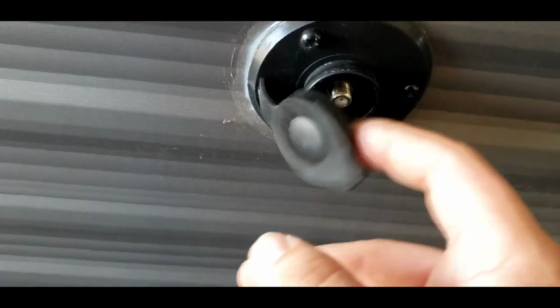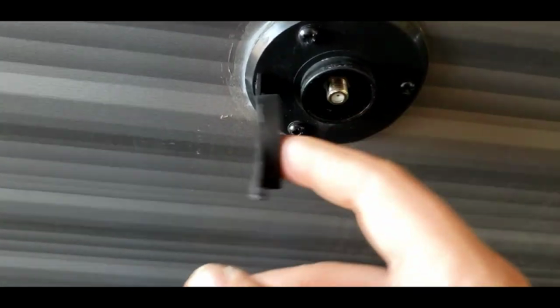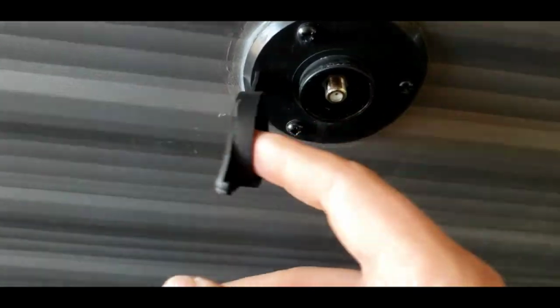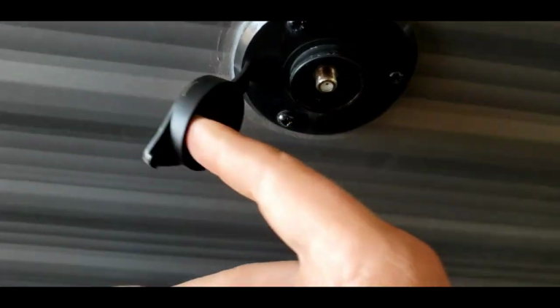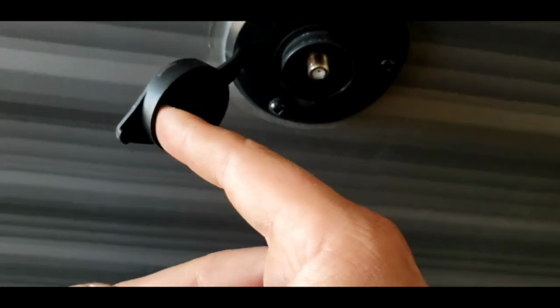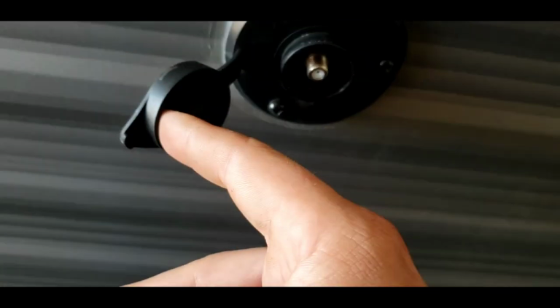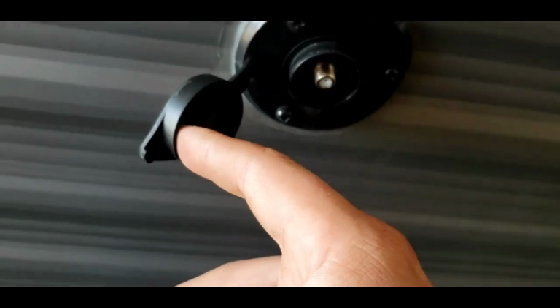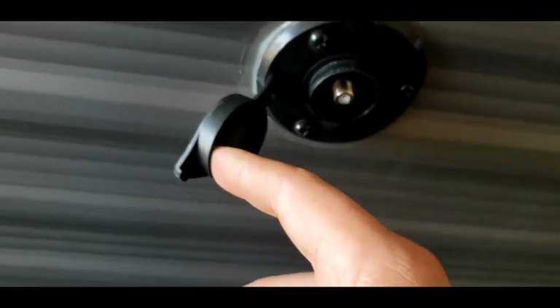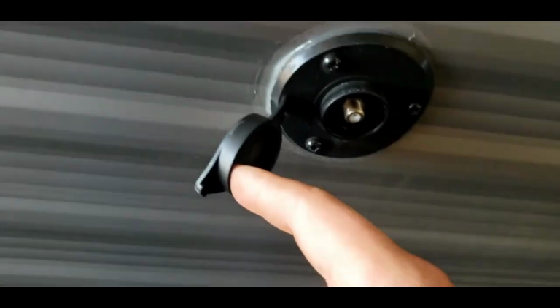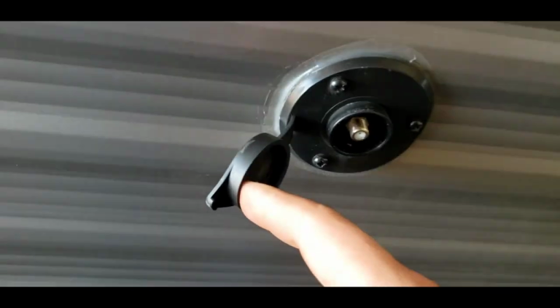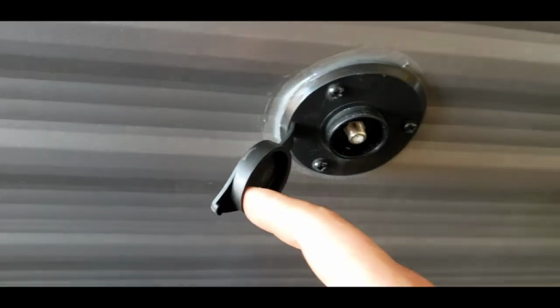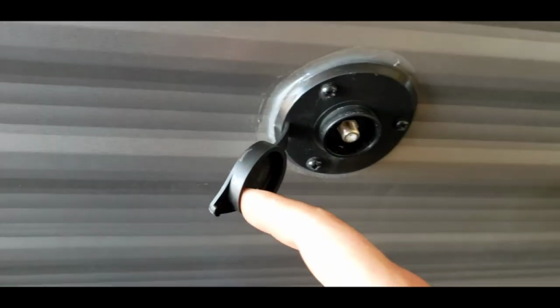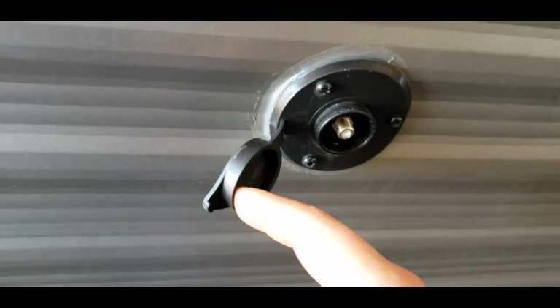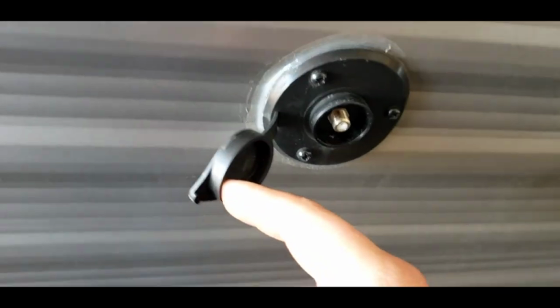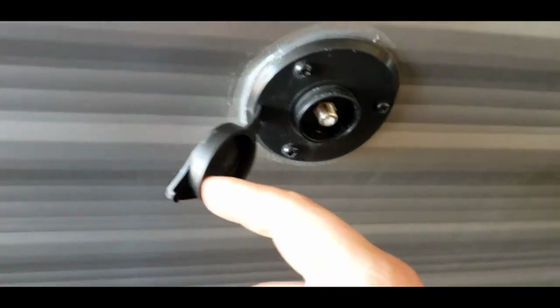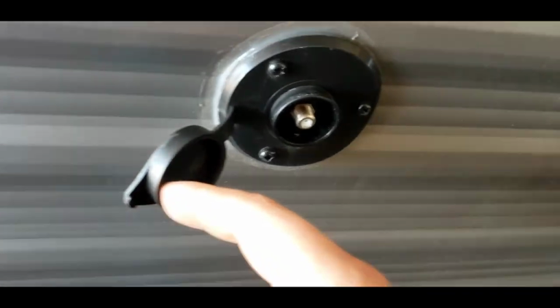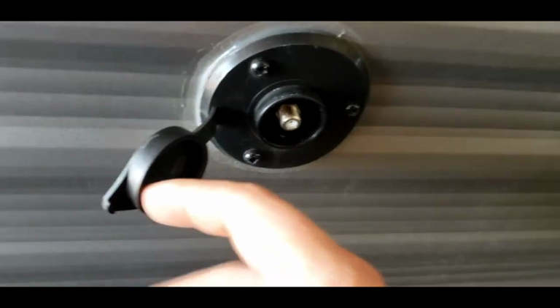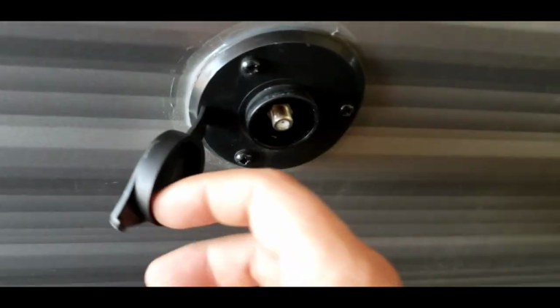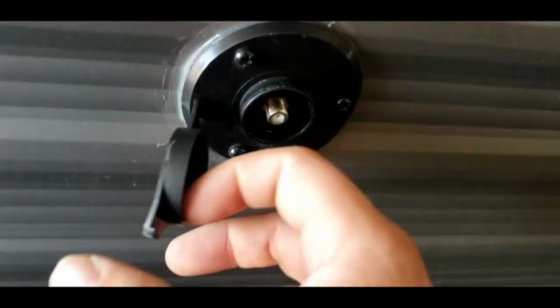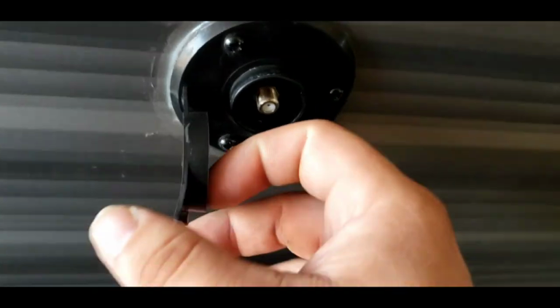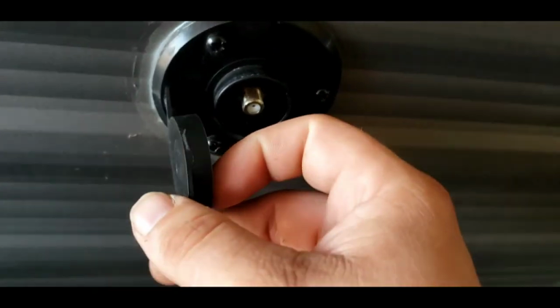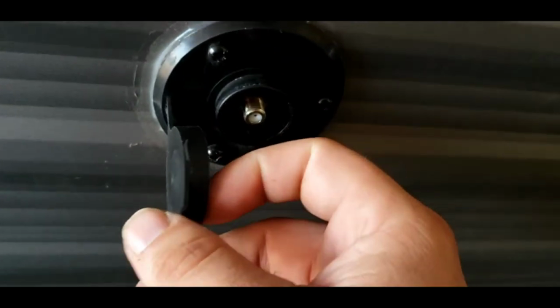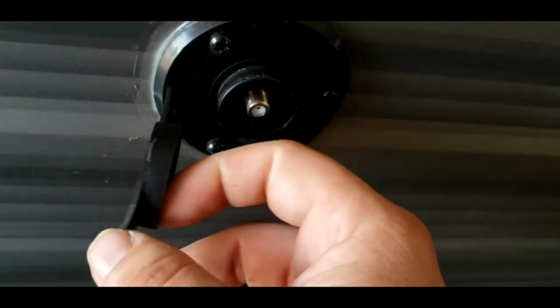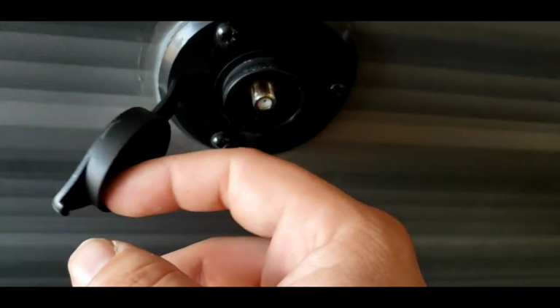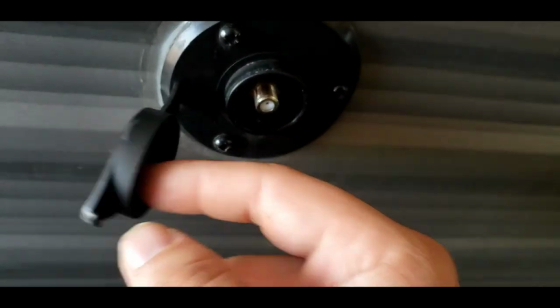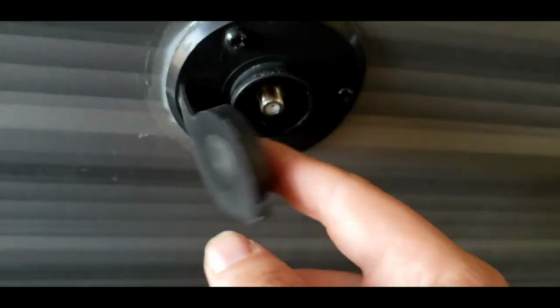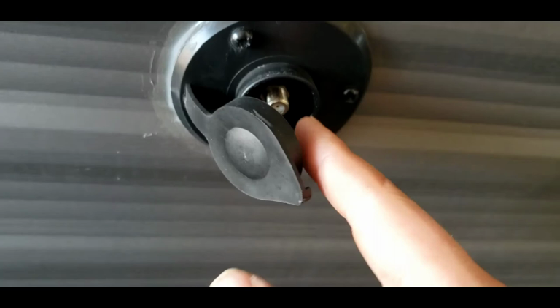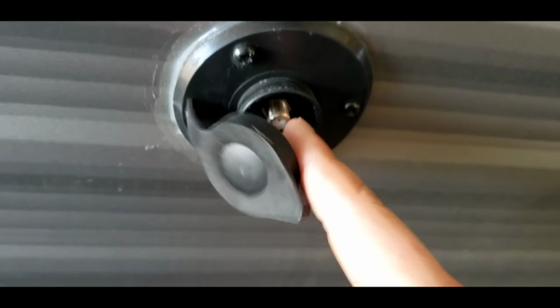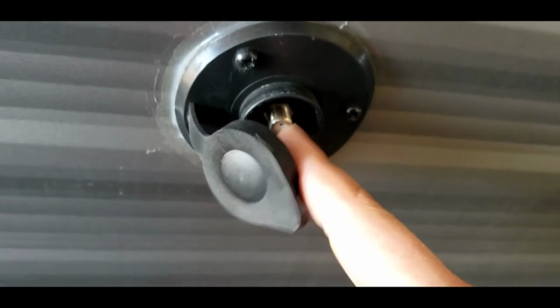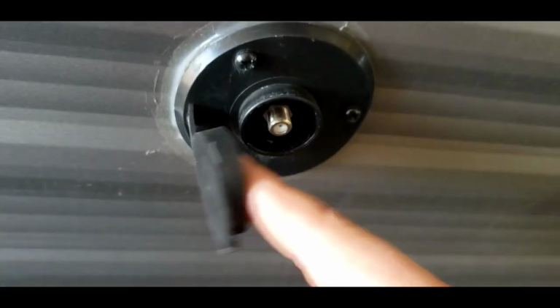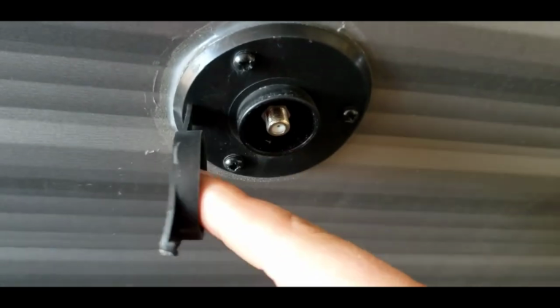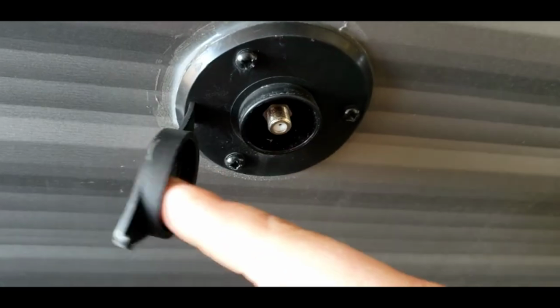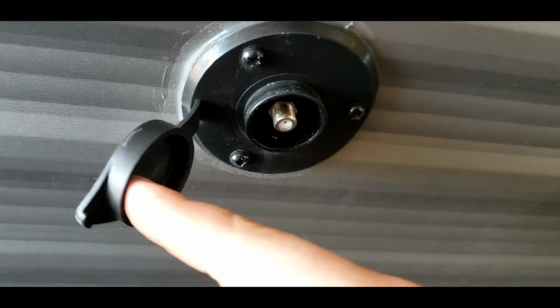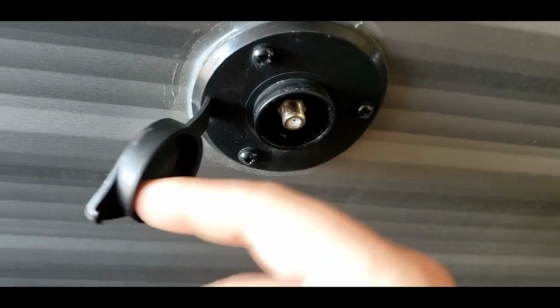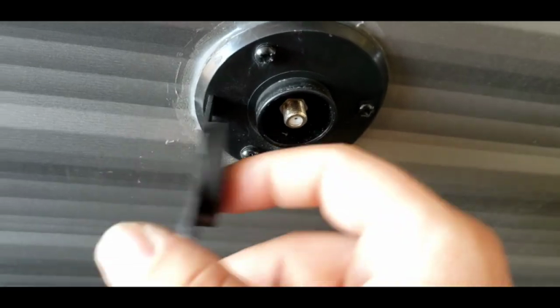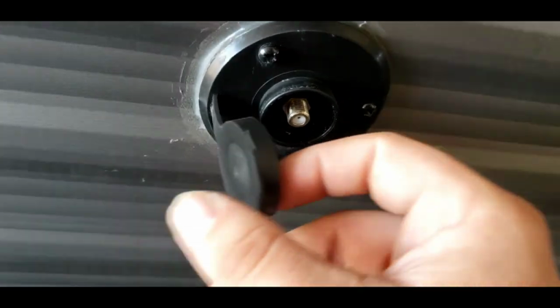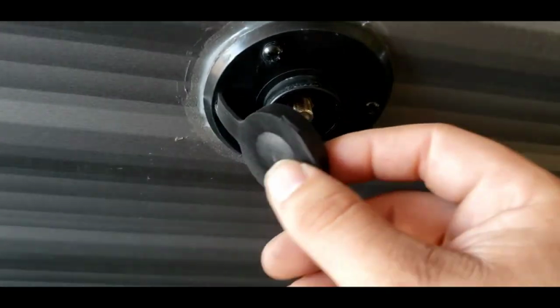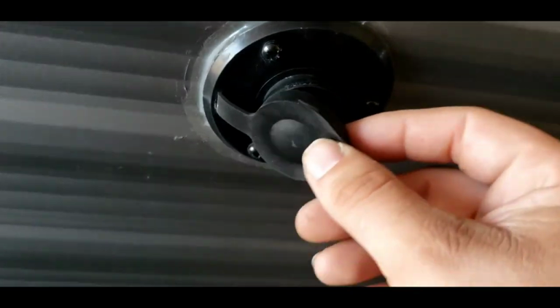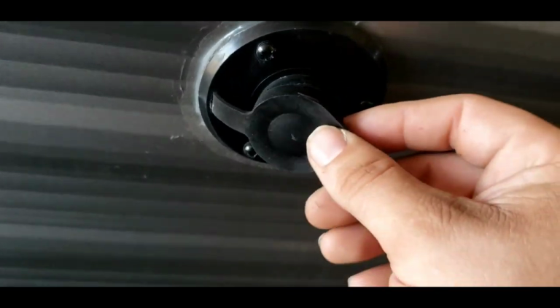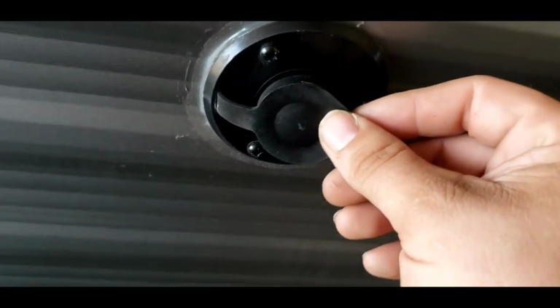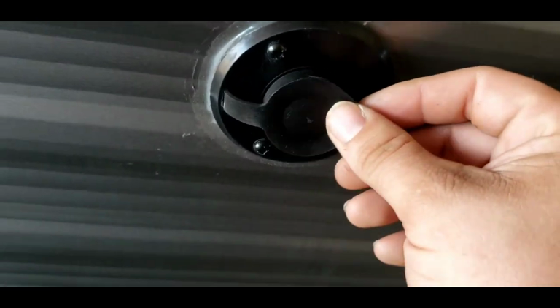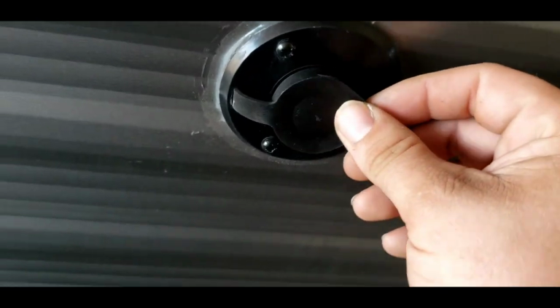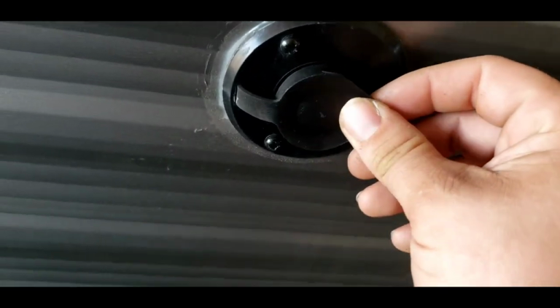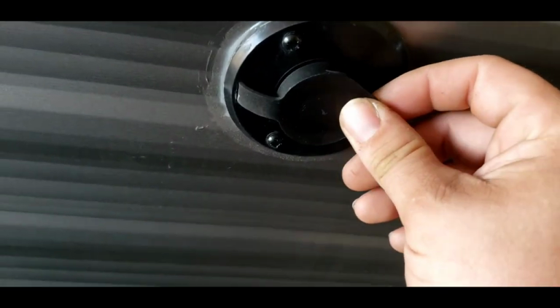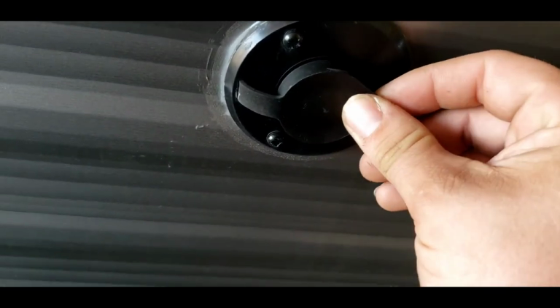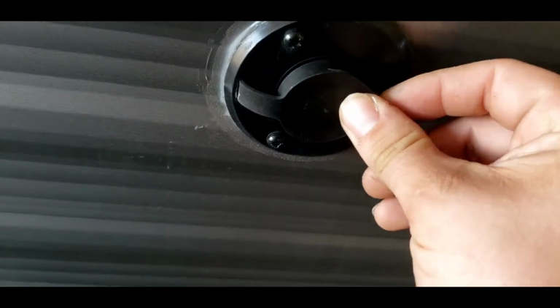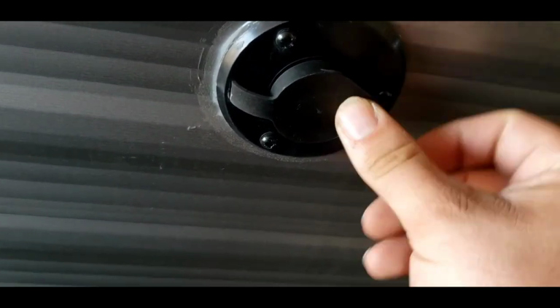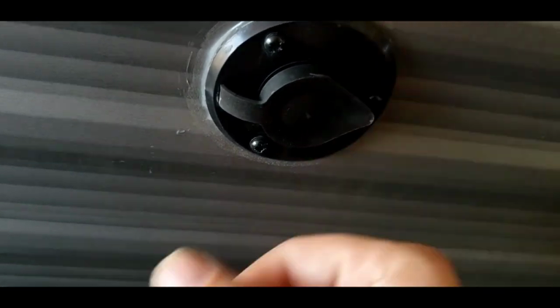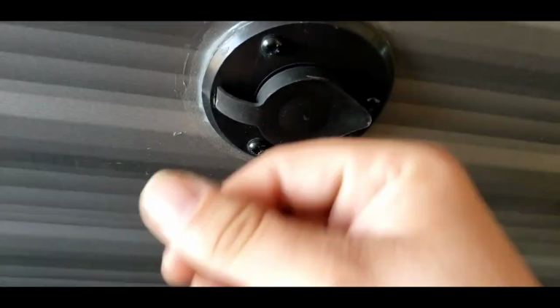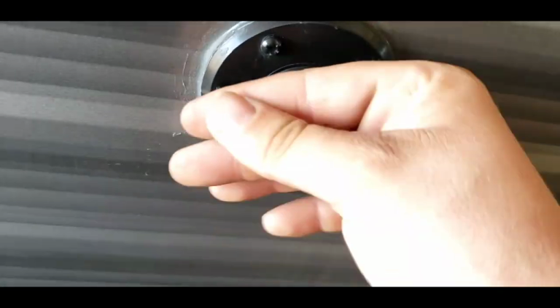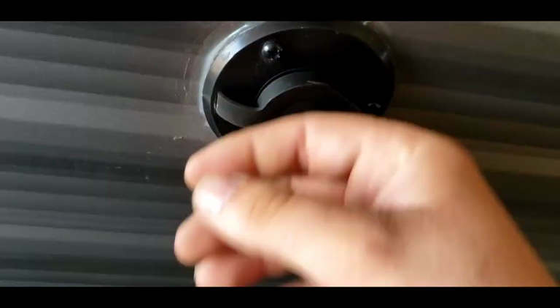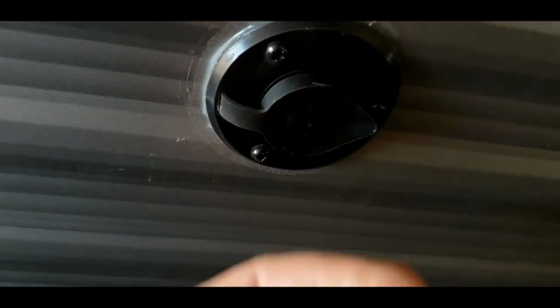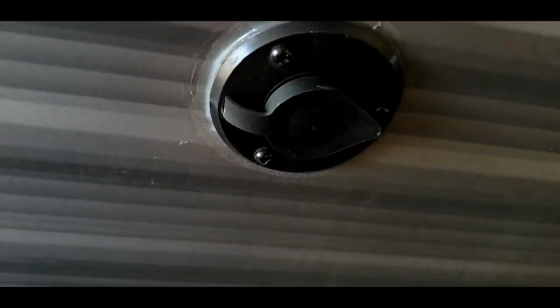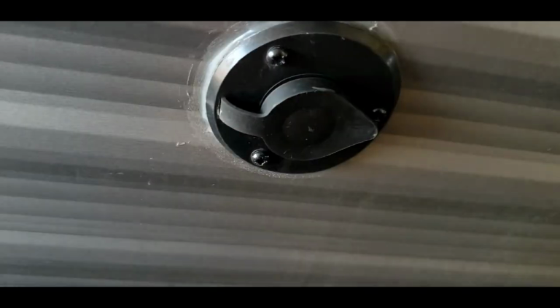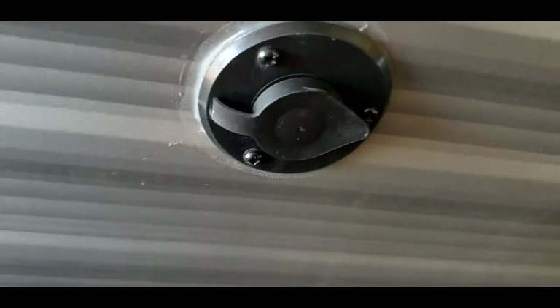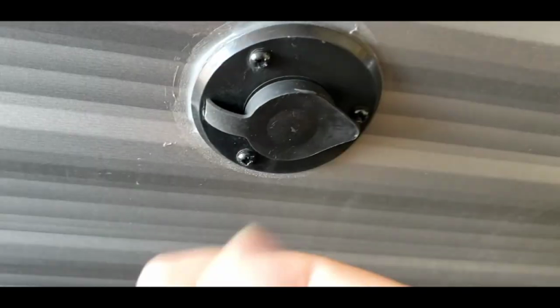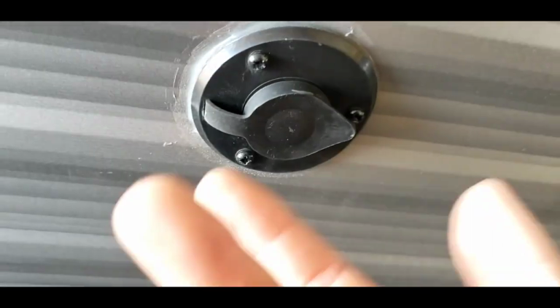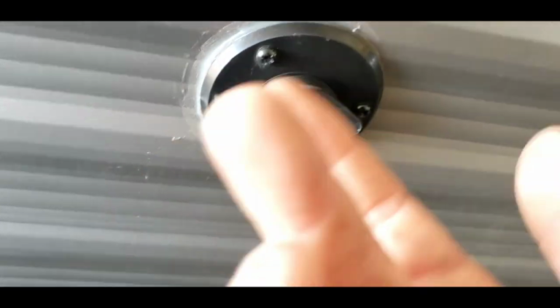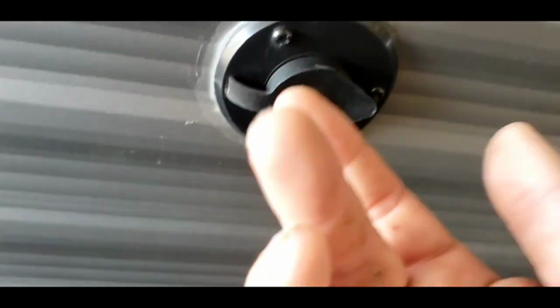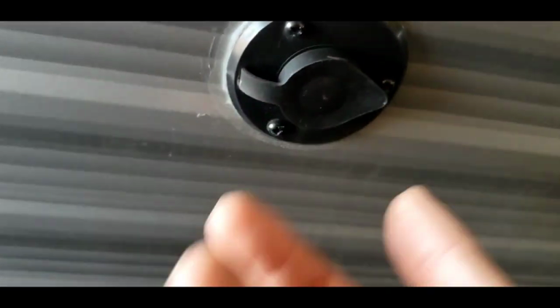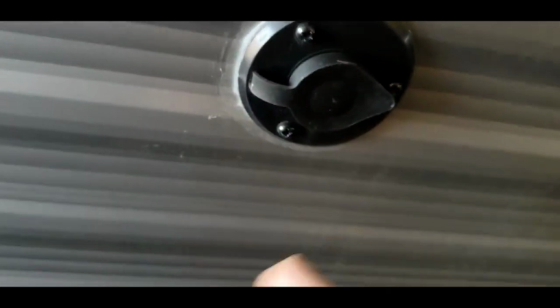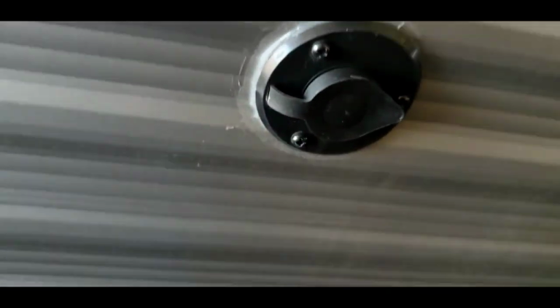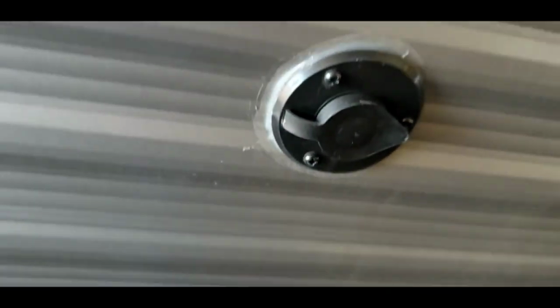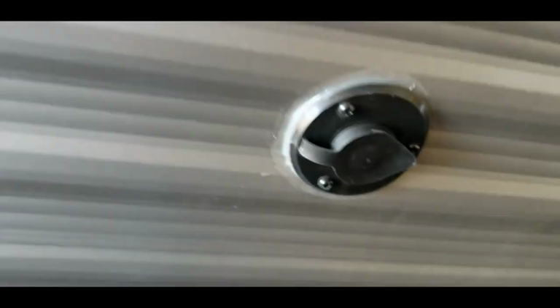Cable inlet. If you're going somewhere that provides cable, you could hook it up through here. Not a lot of places still do, but occasionally you go somewhere that provides cable.